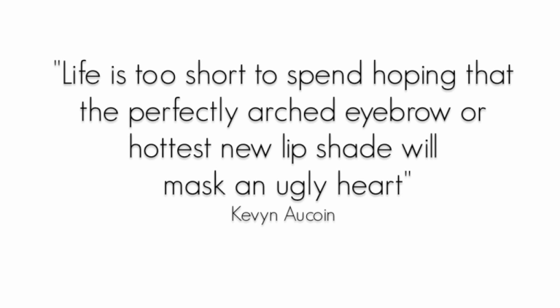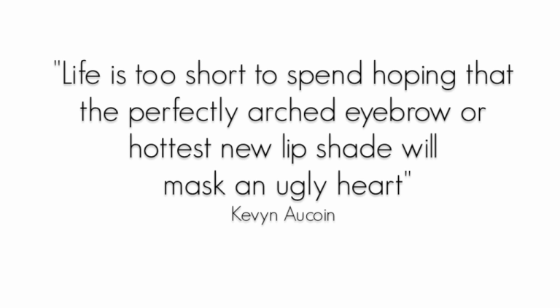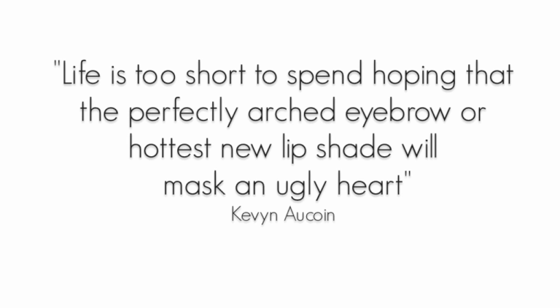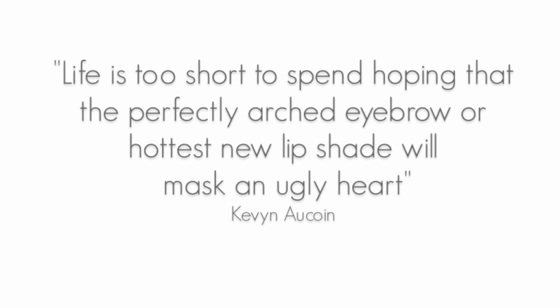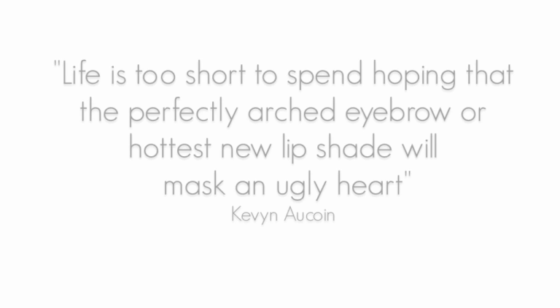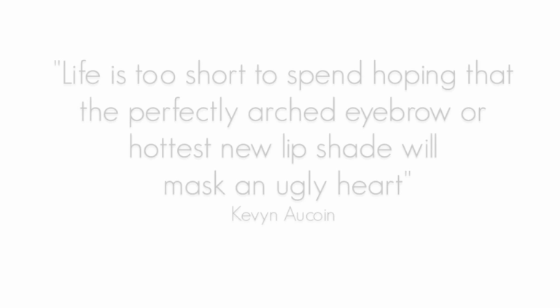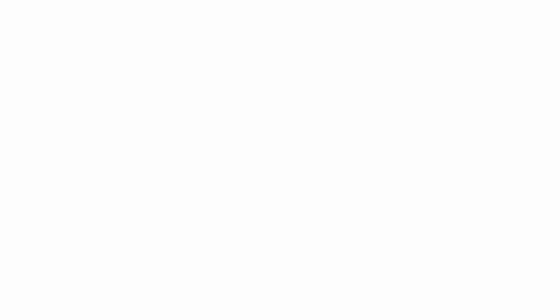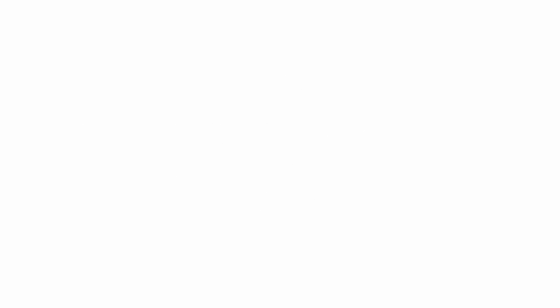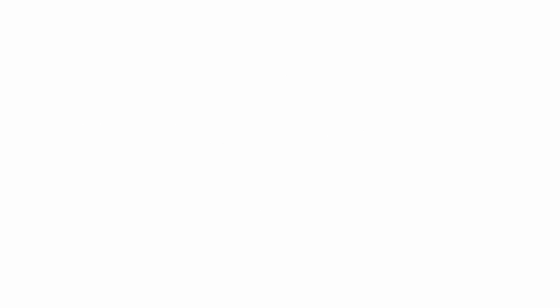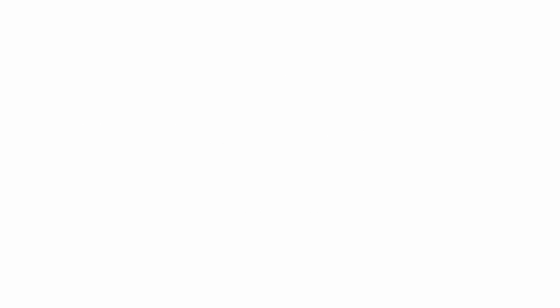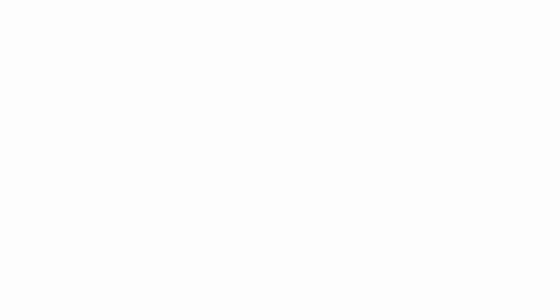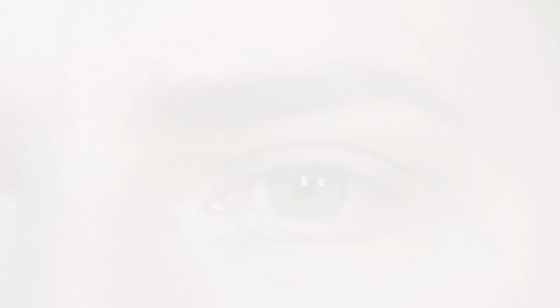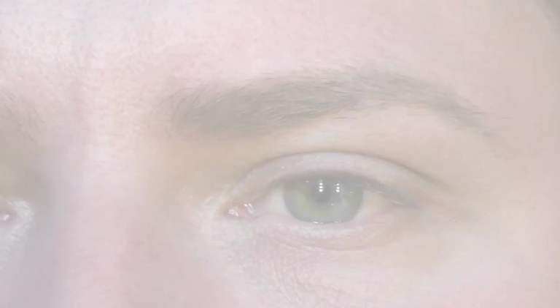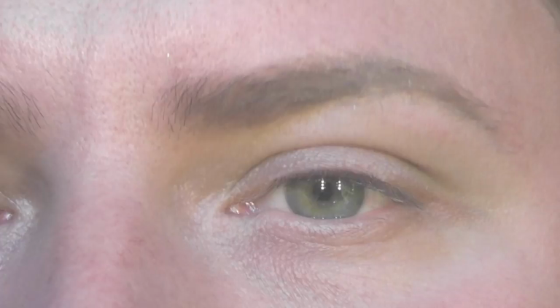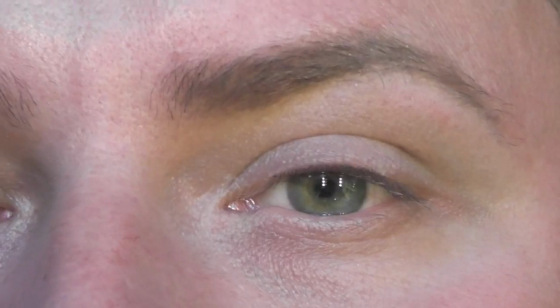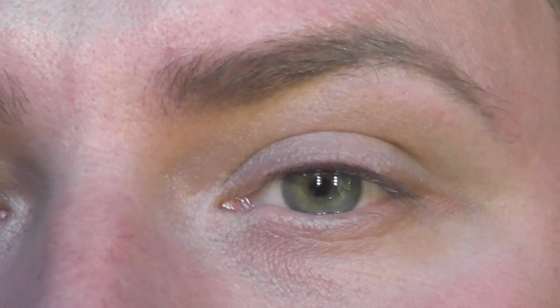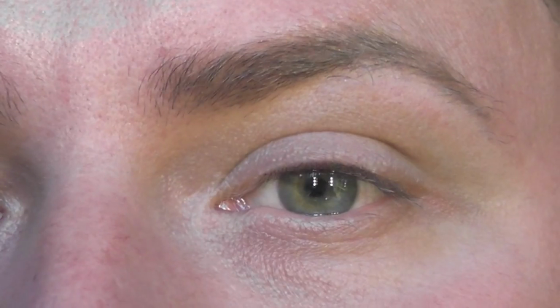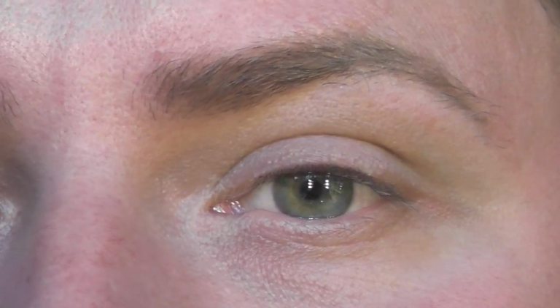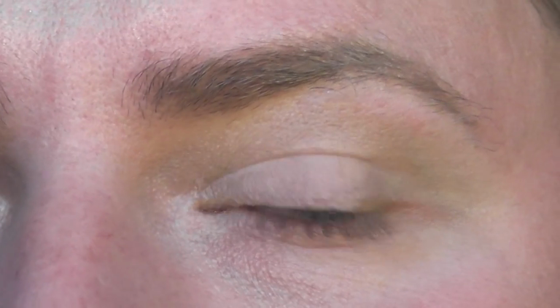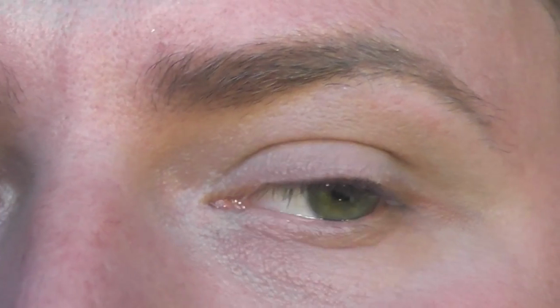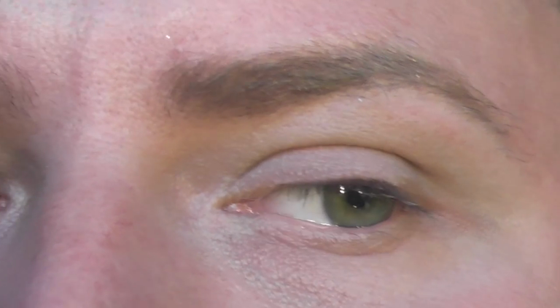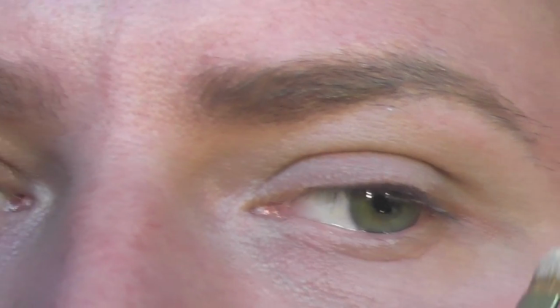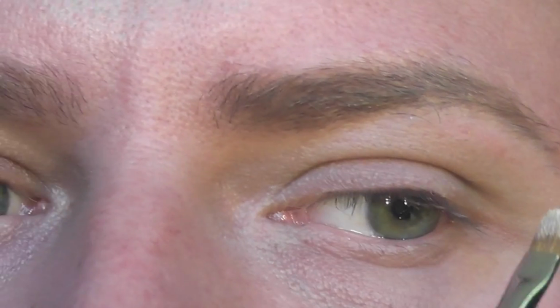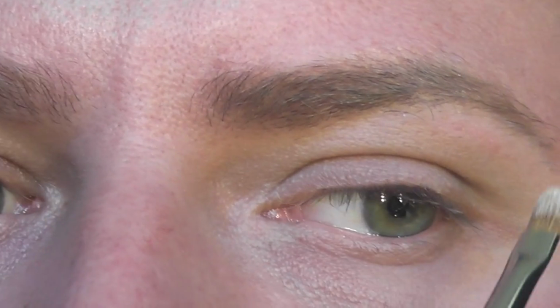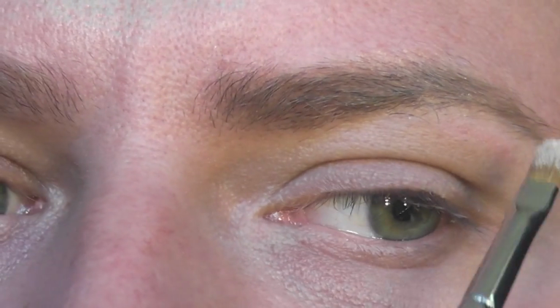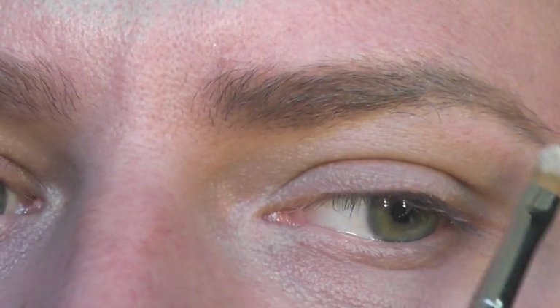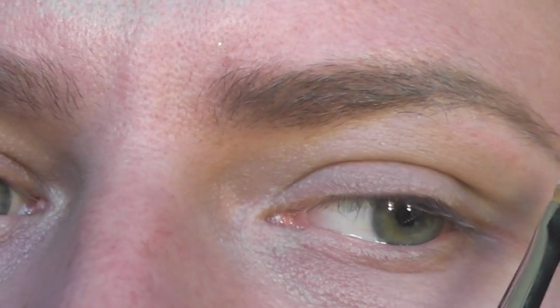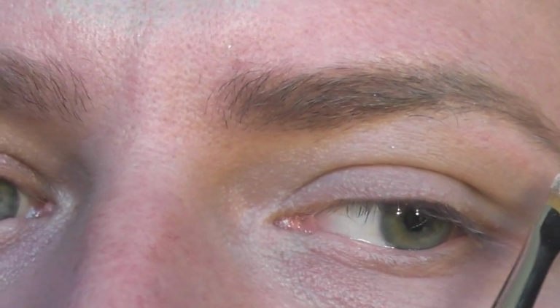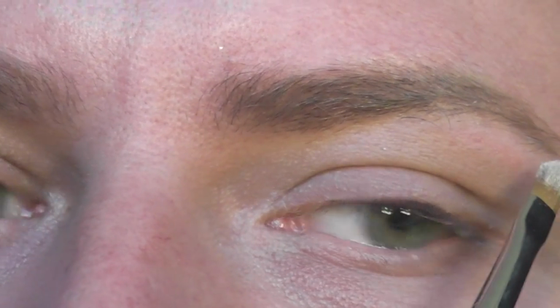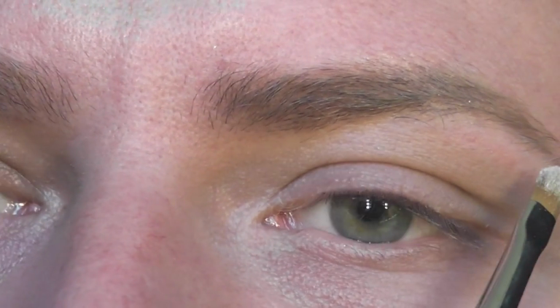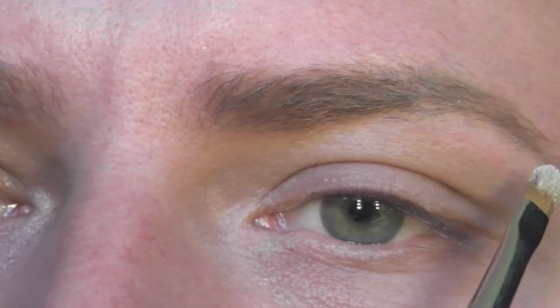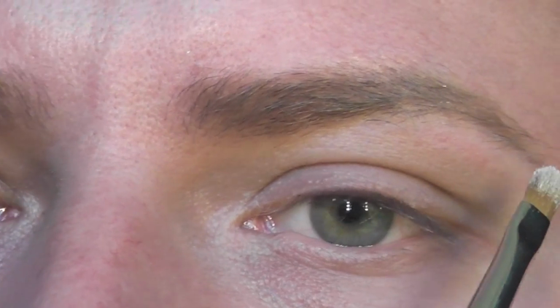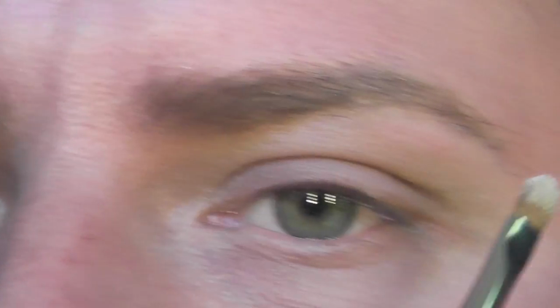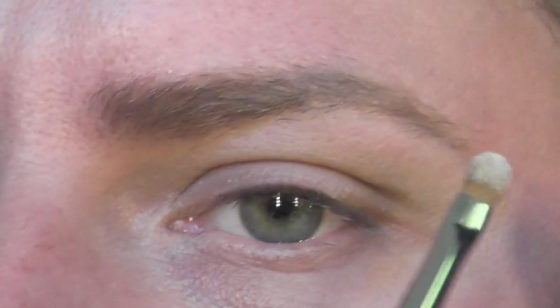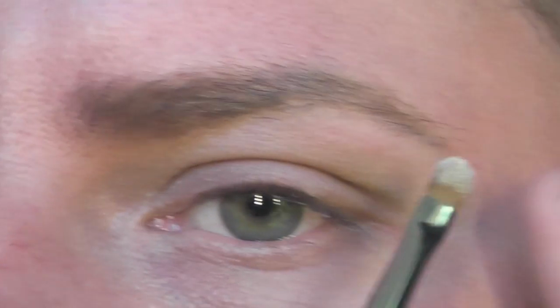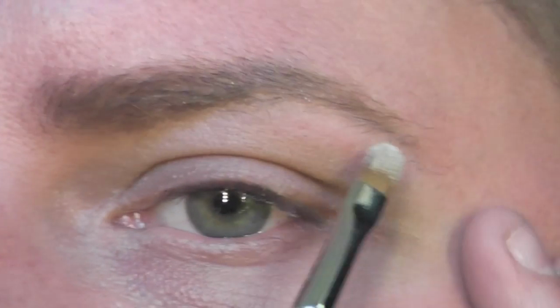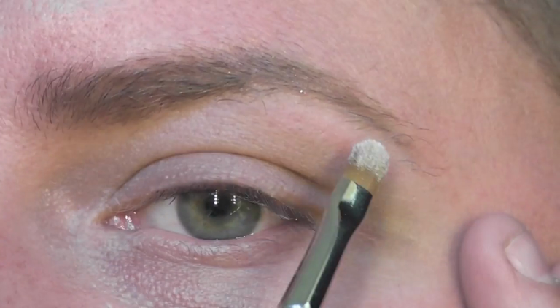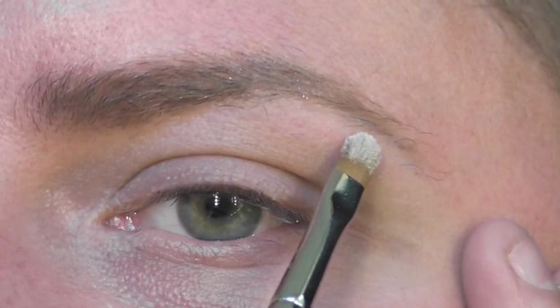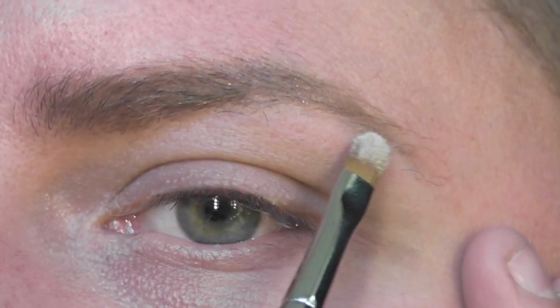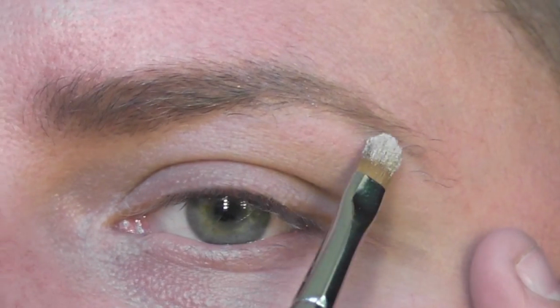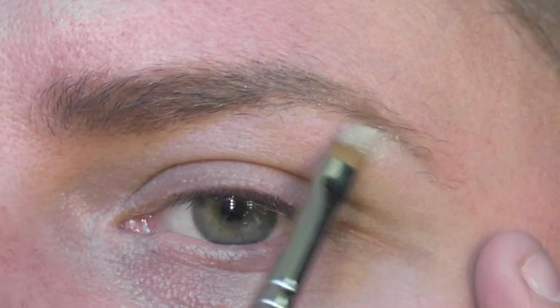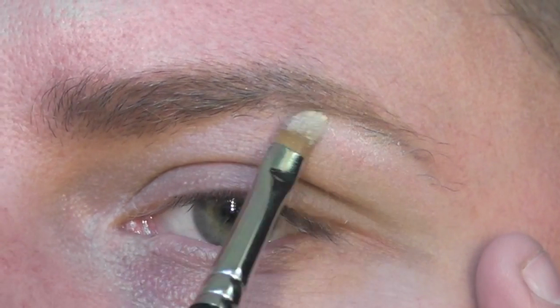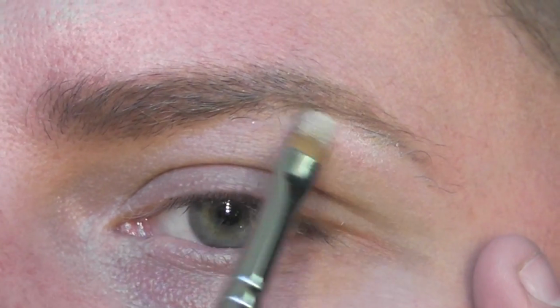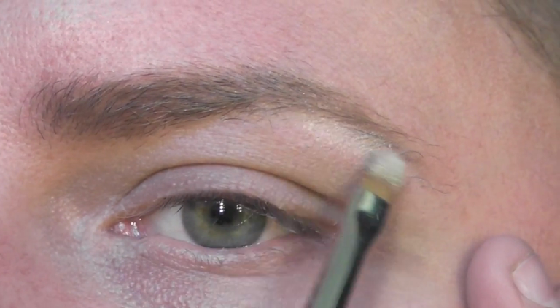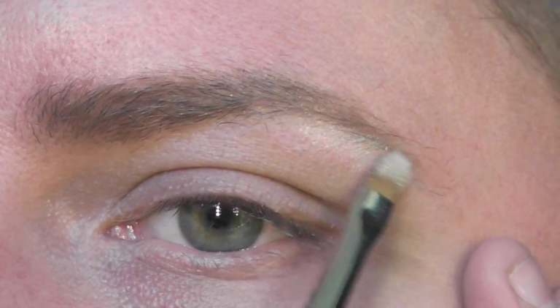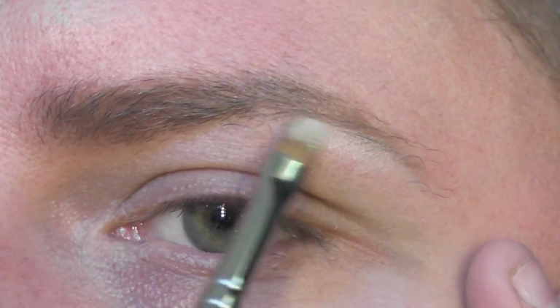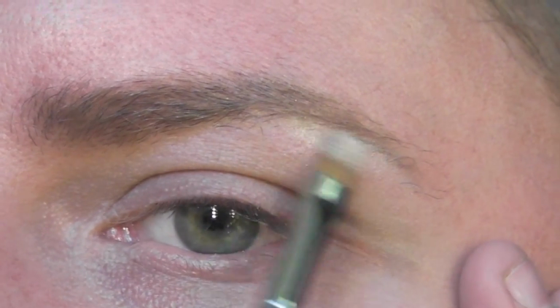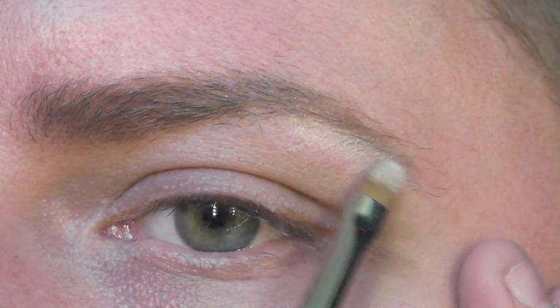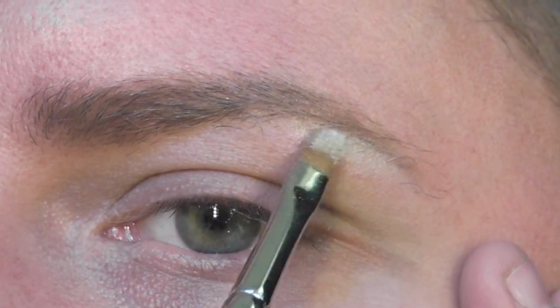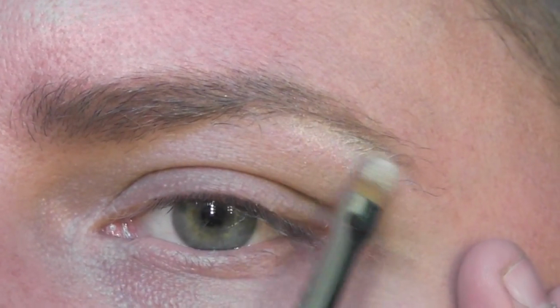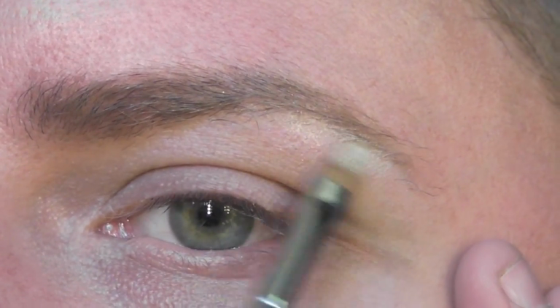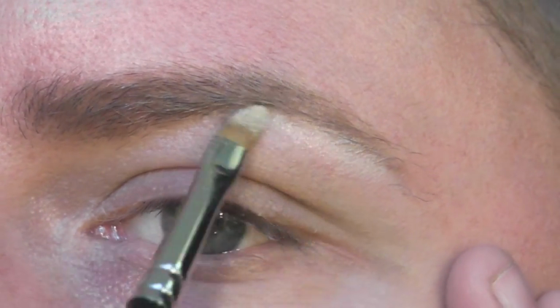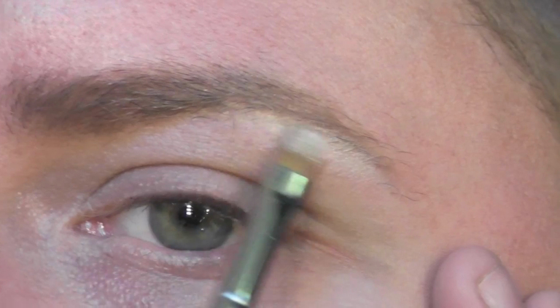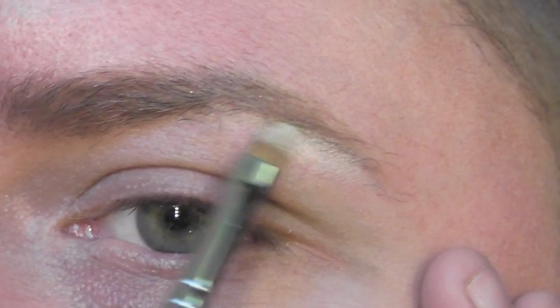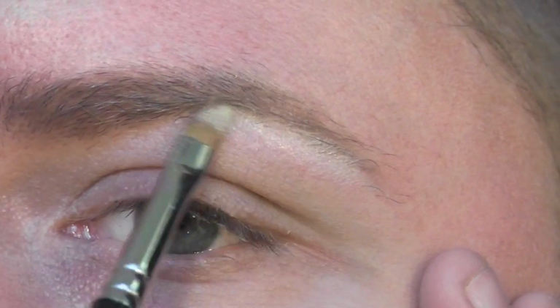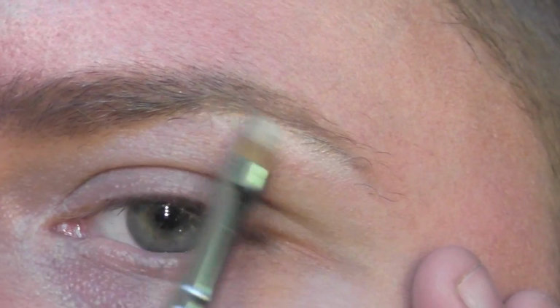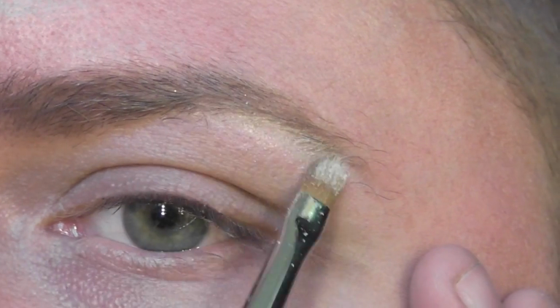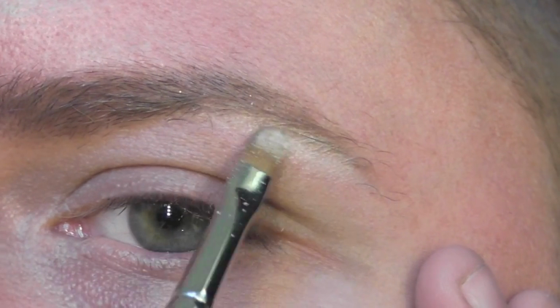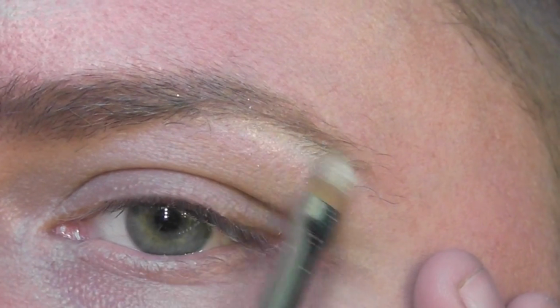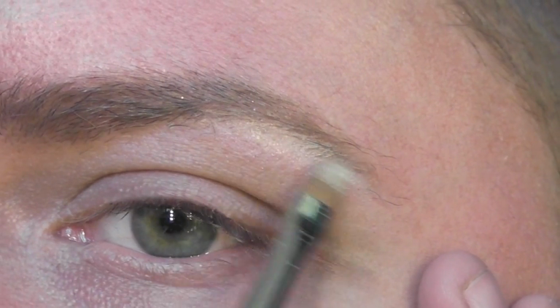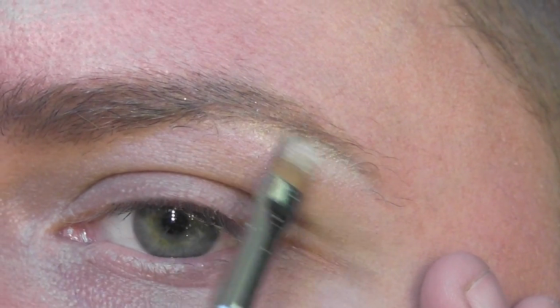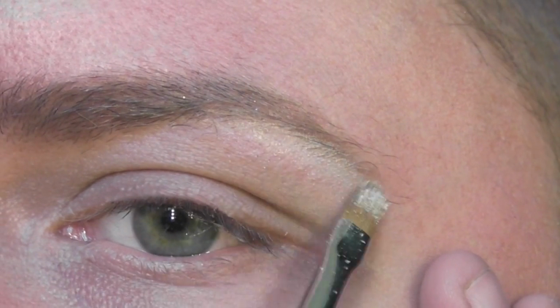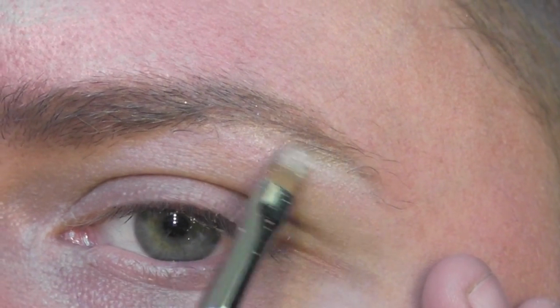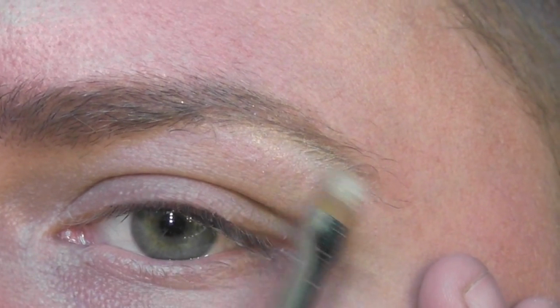First, apply a highlight shade to the brow bone area only. Apply this as close as you can to the brow, and I'm using a small brush.